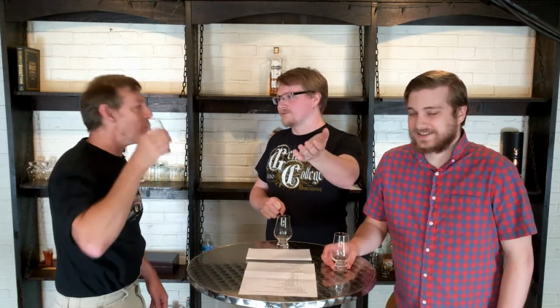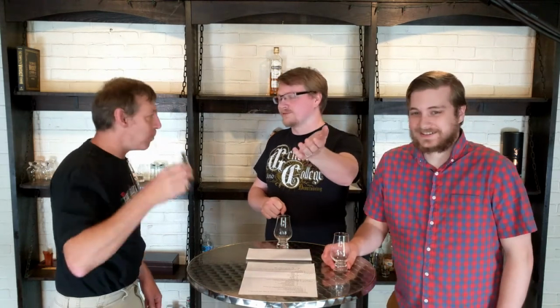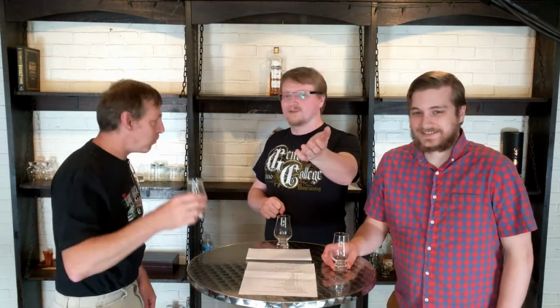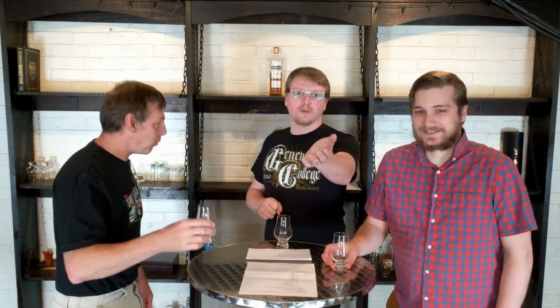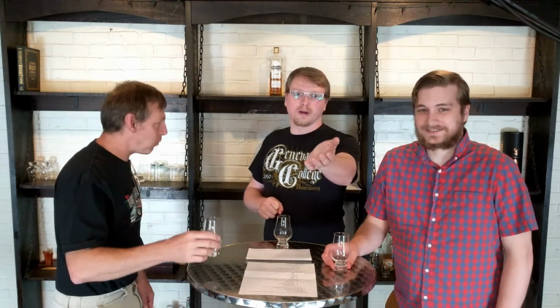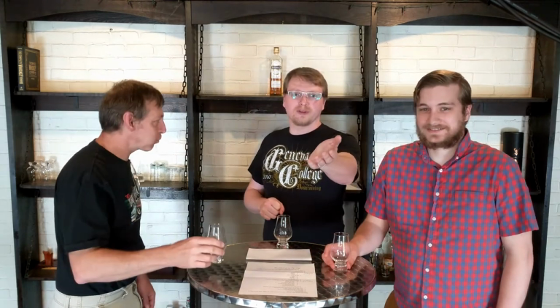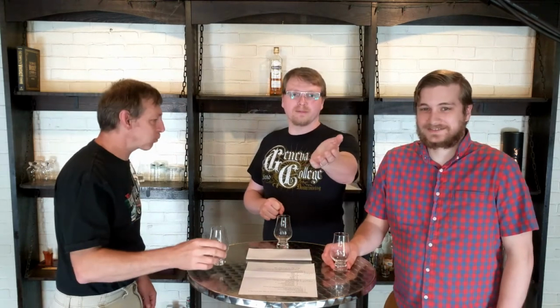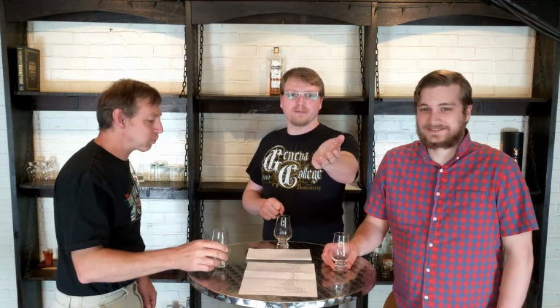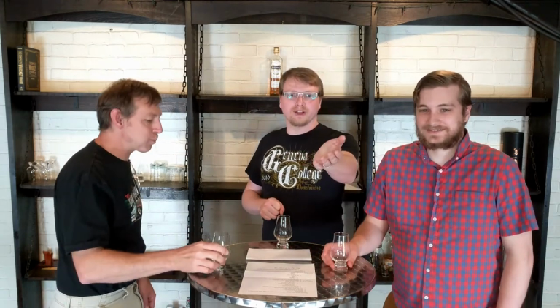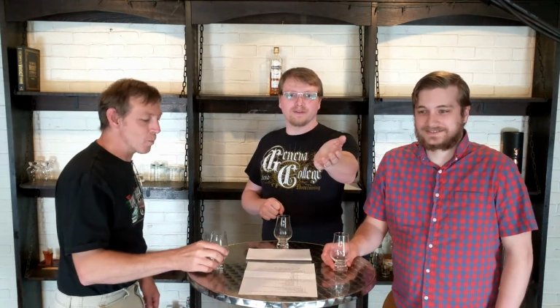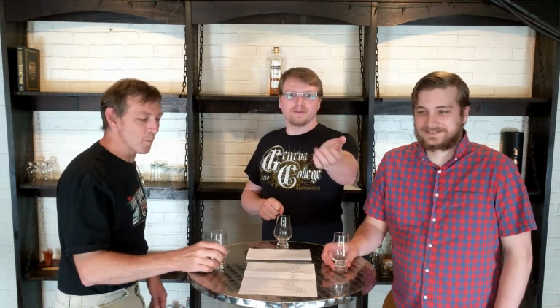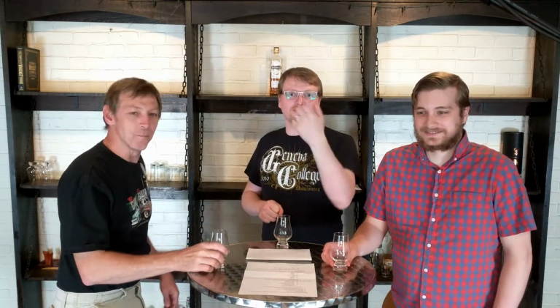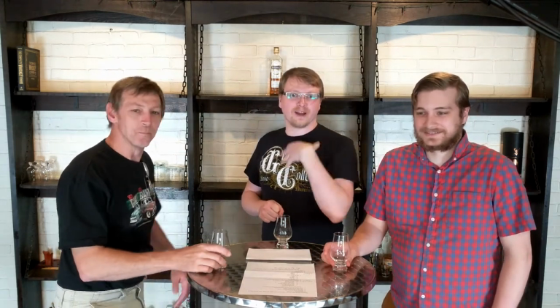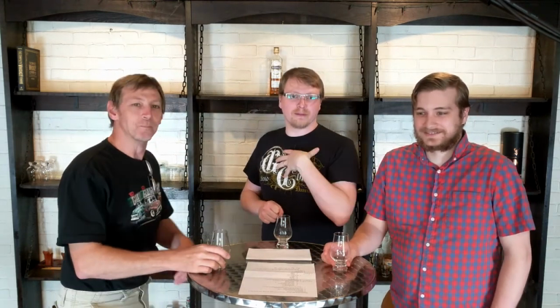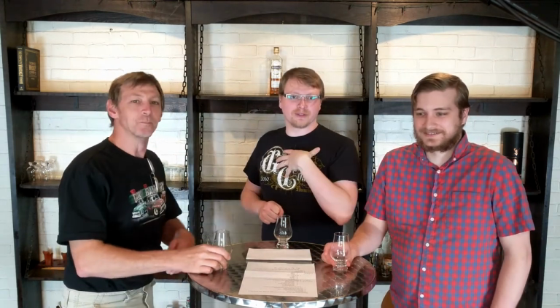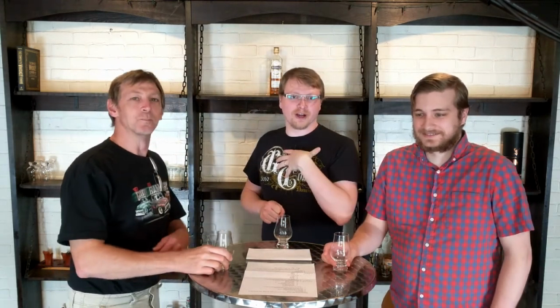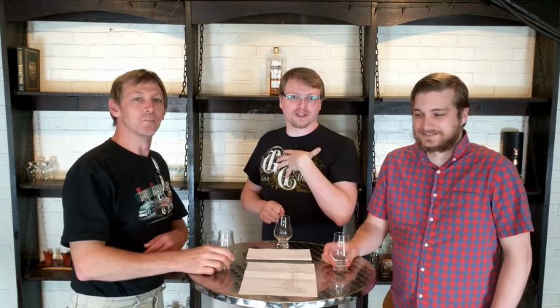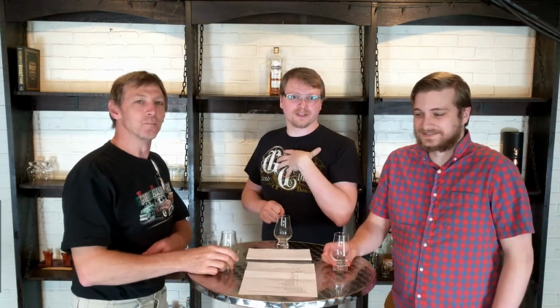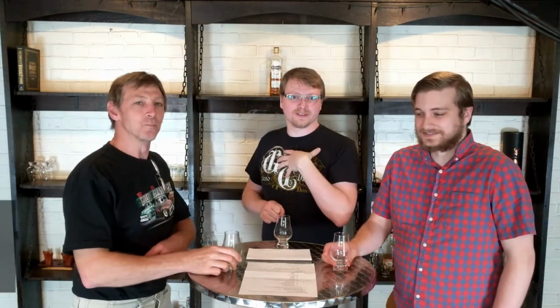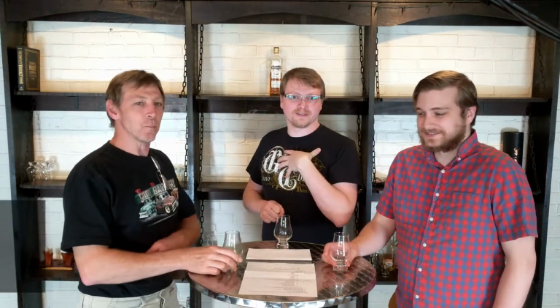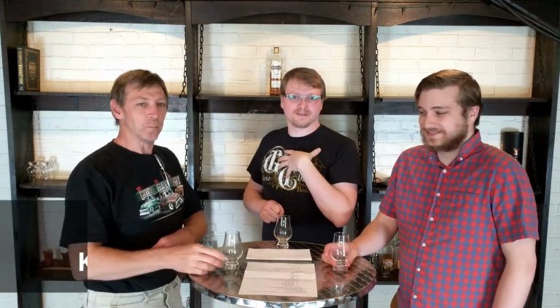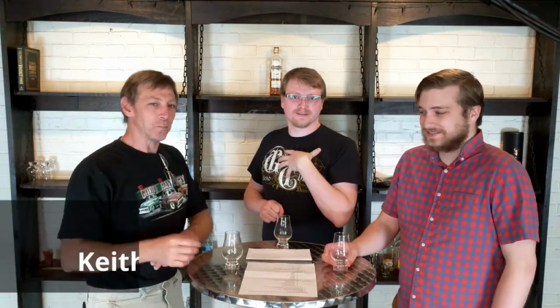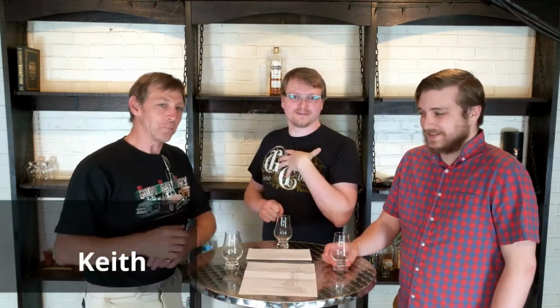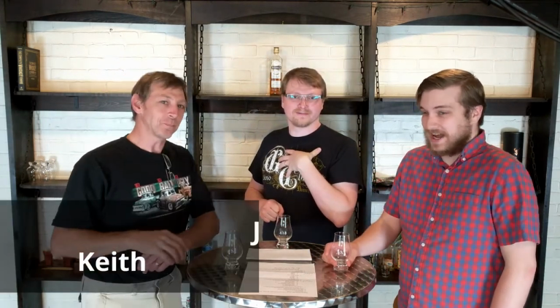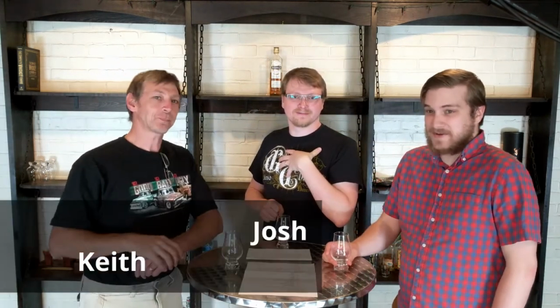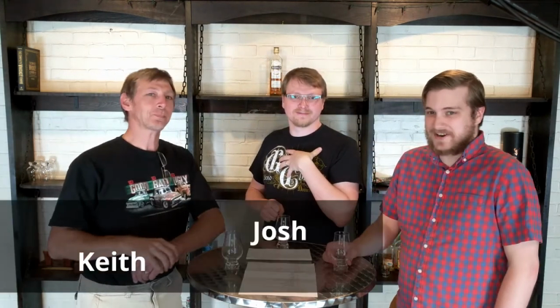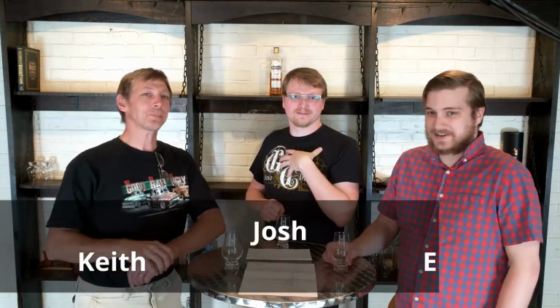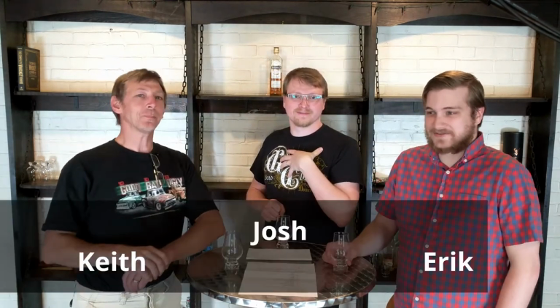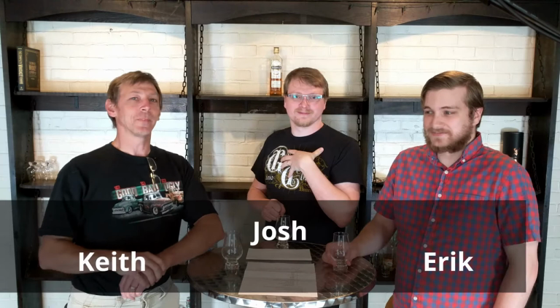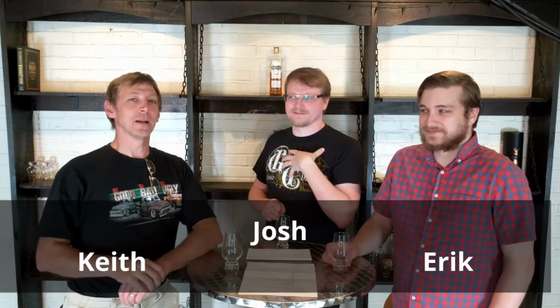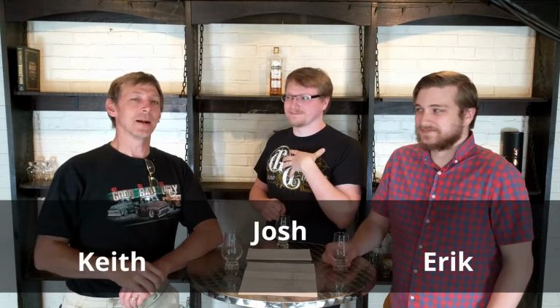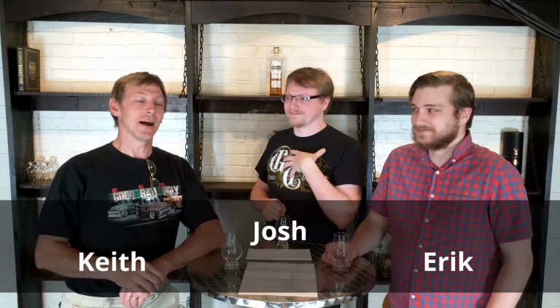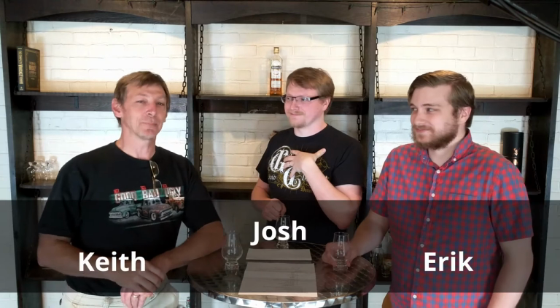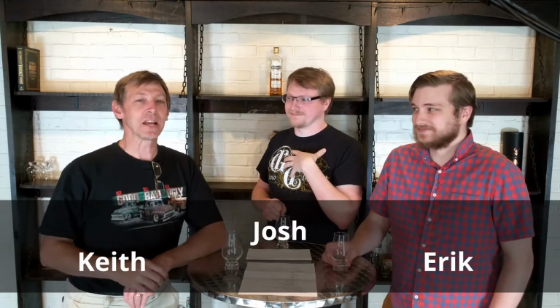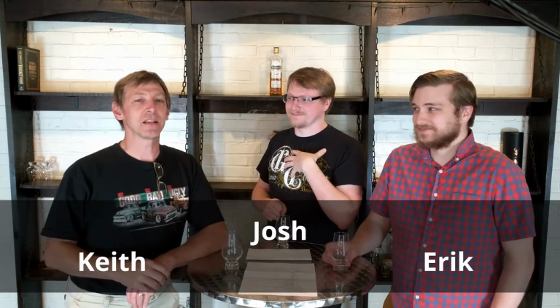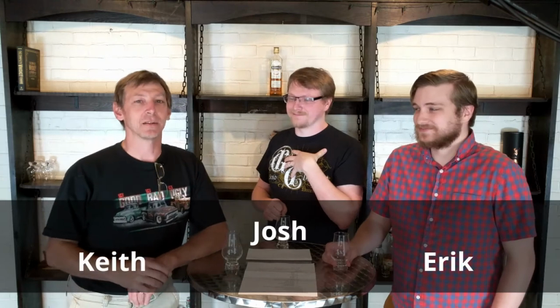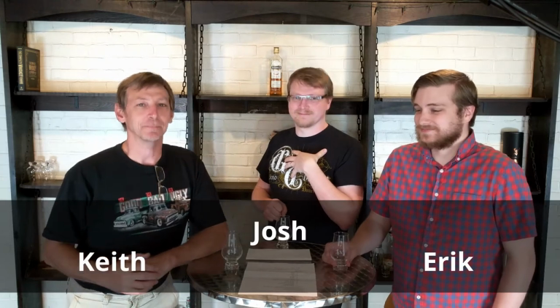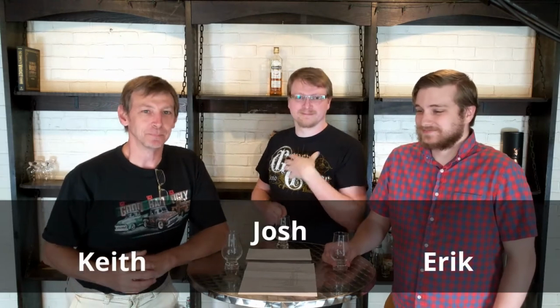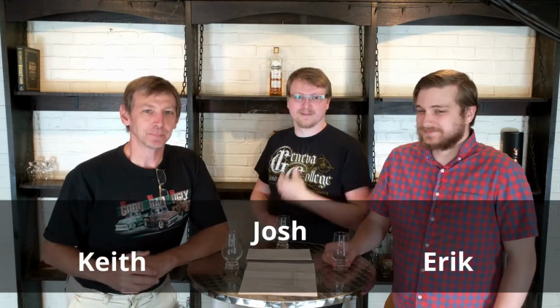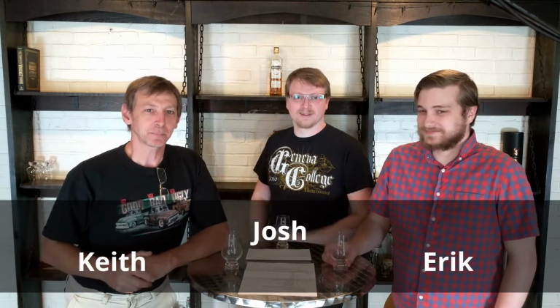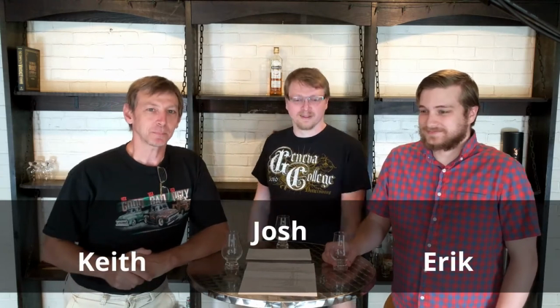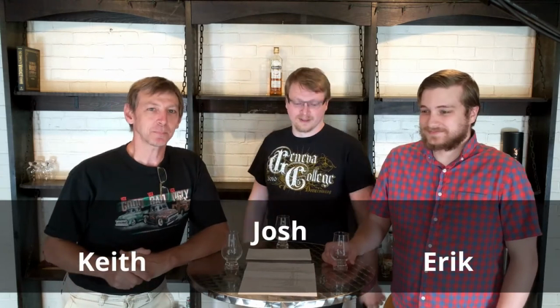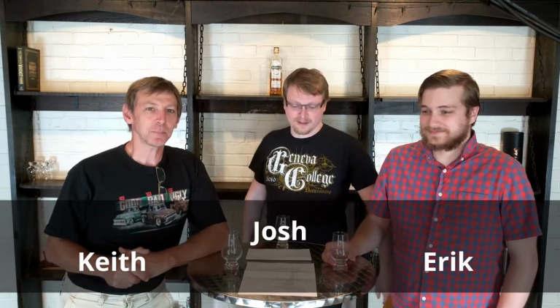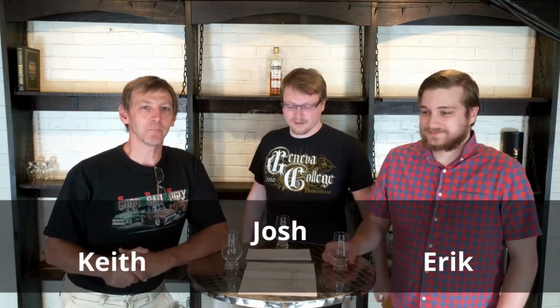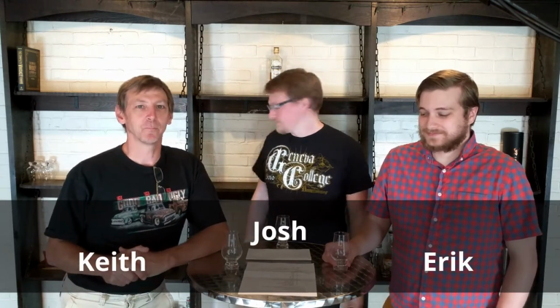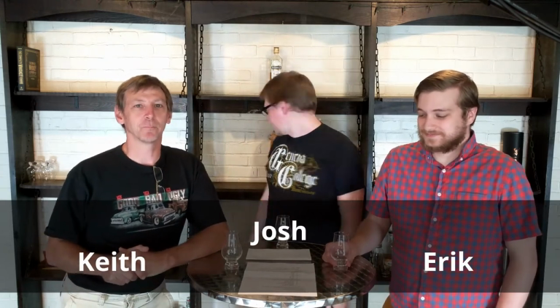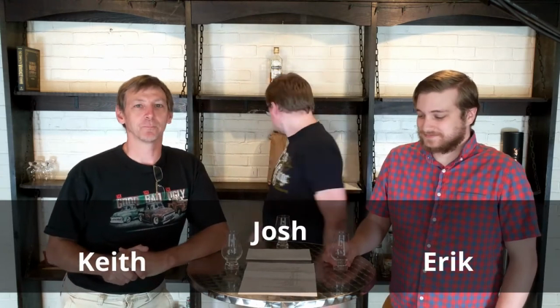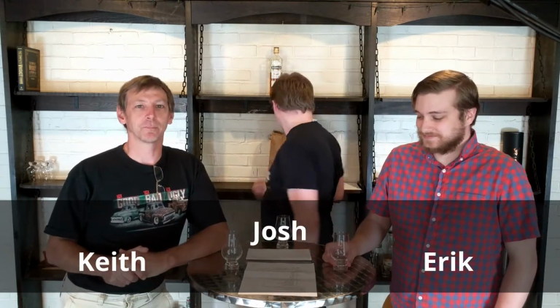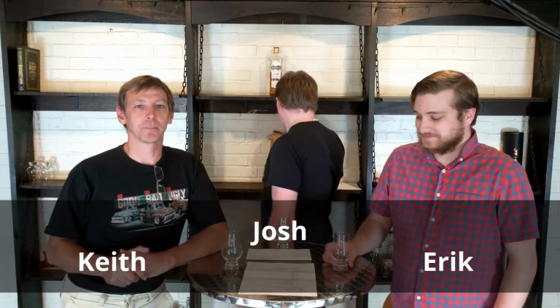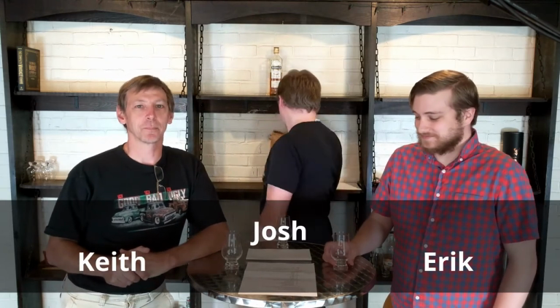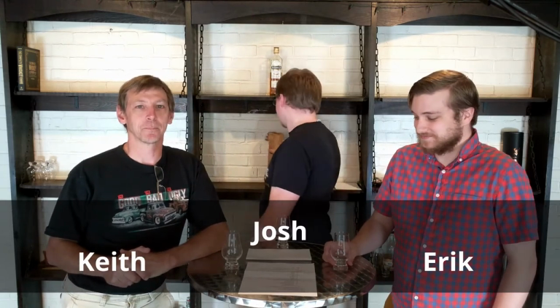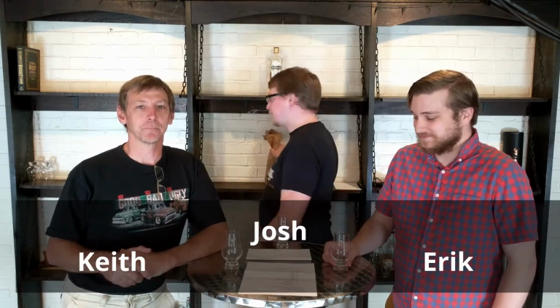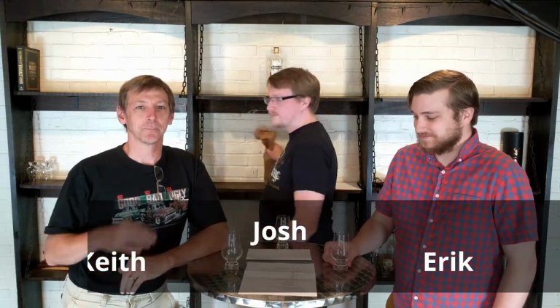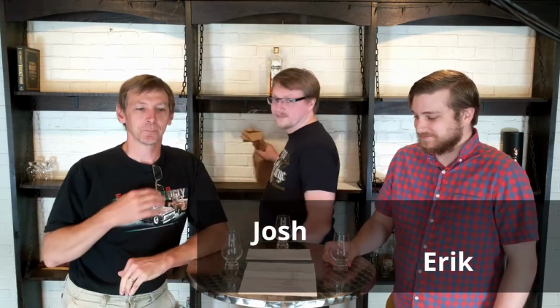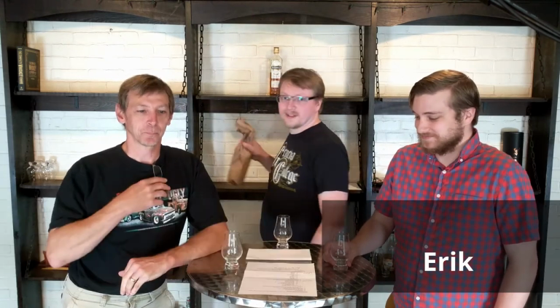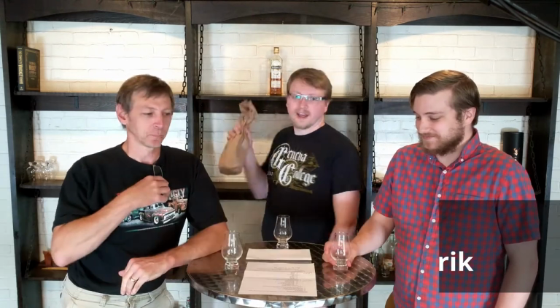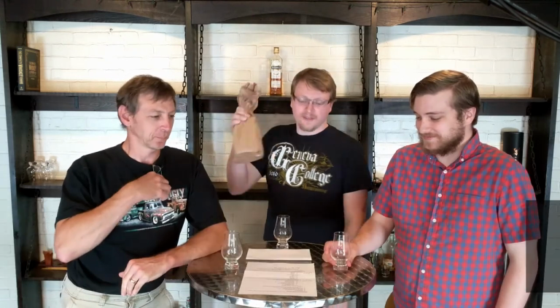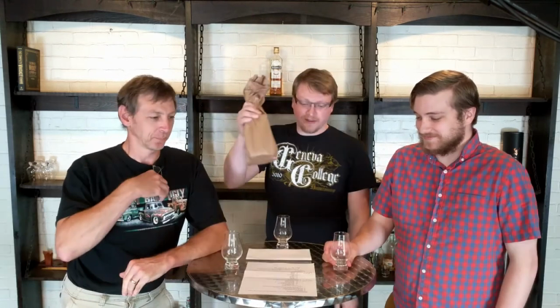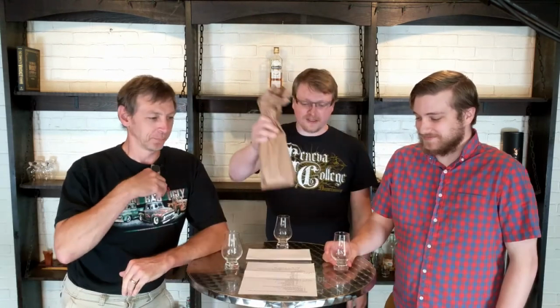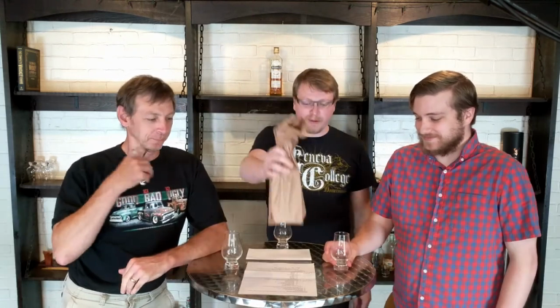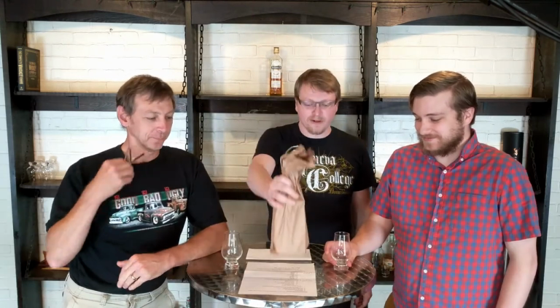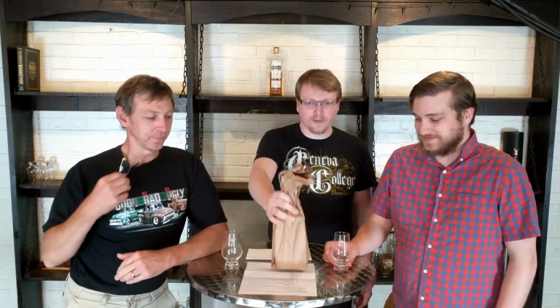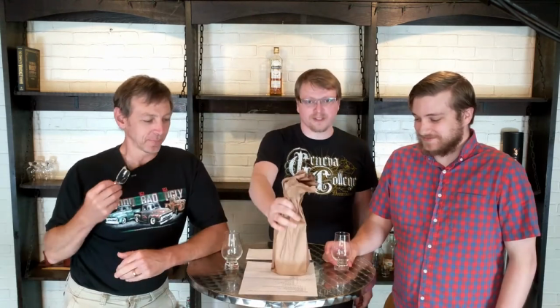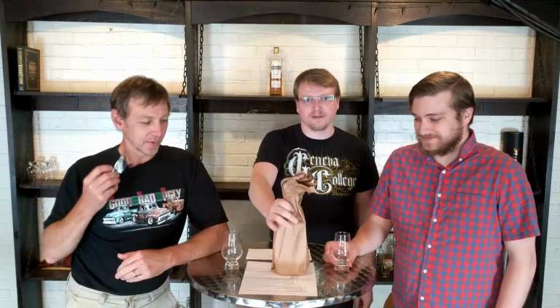Welcome to the Bomb Shelf. I'm Josh. I'm Eric. I'm Keith. And this is a bottle of whiskey.